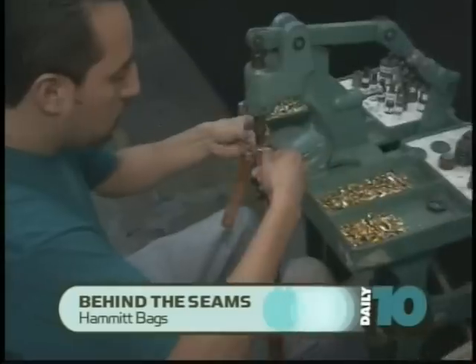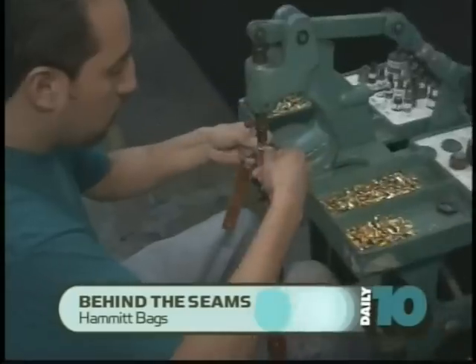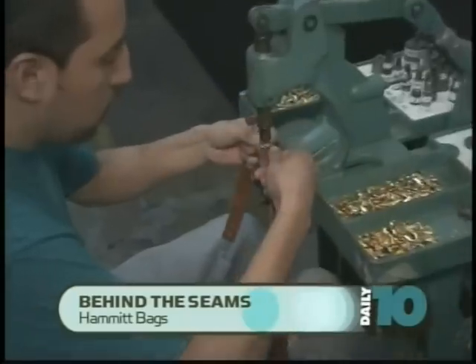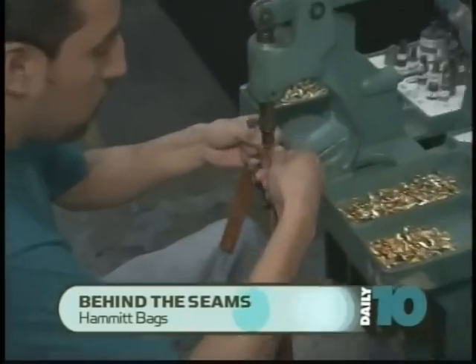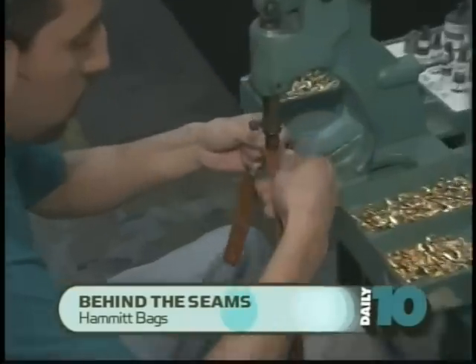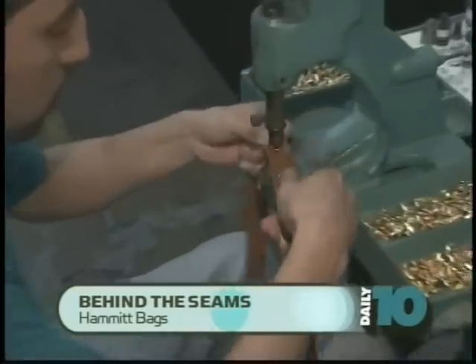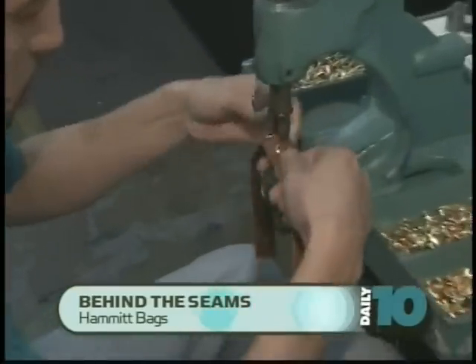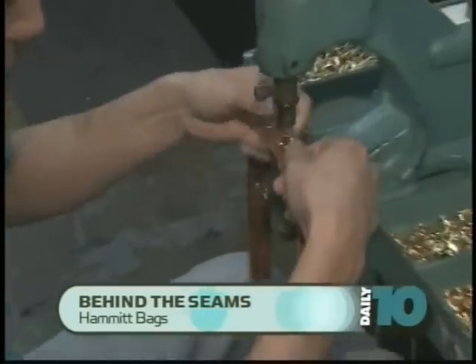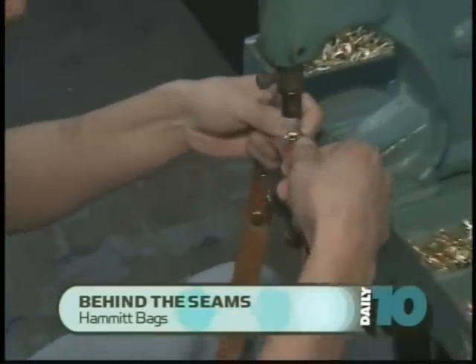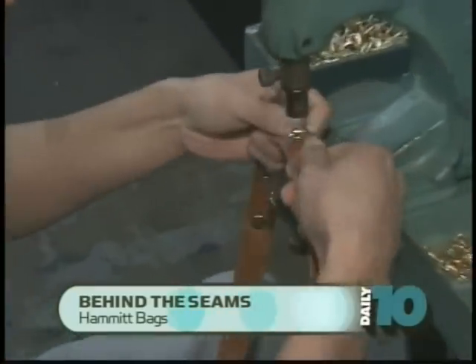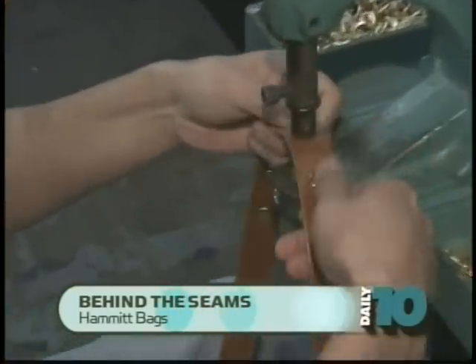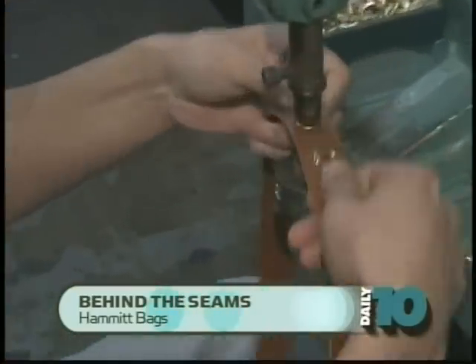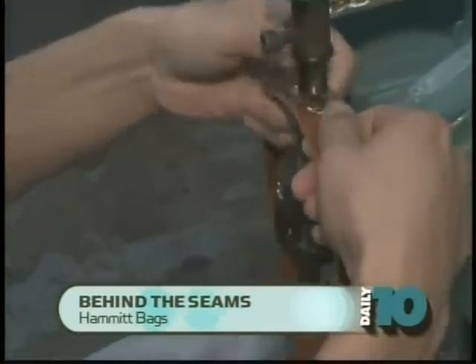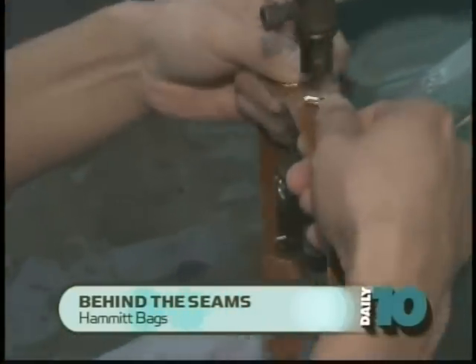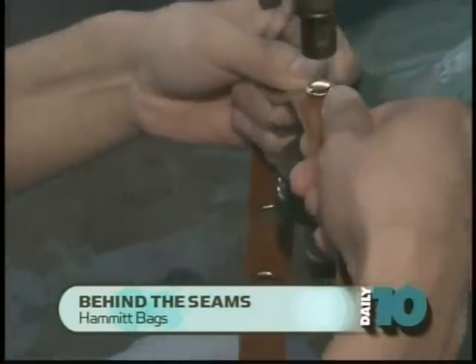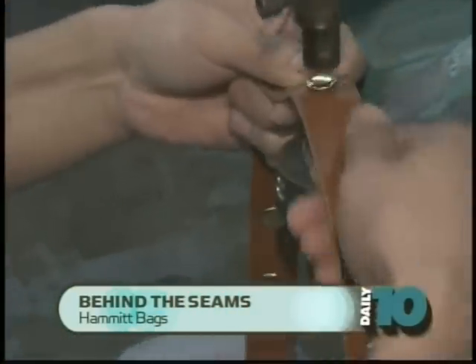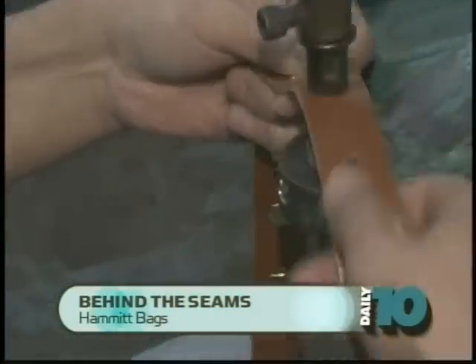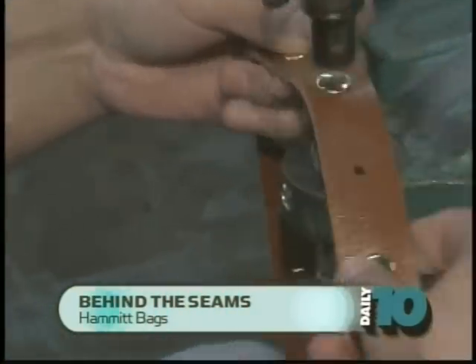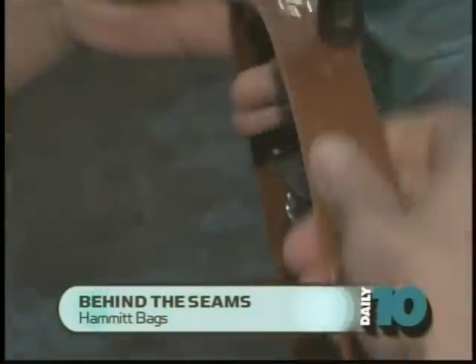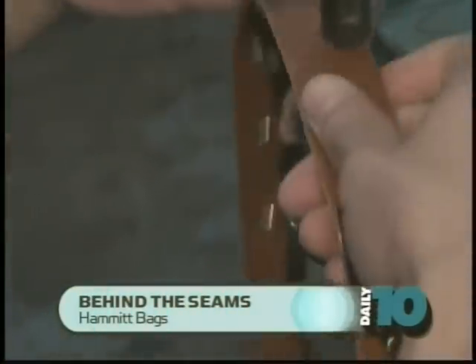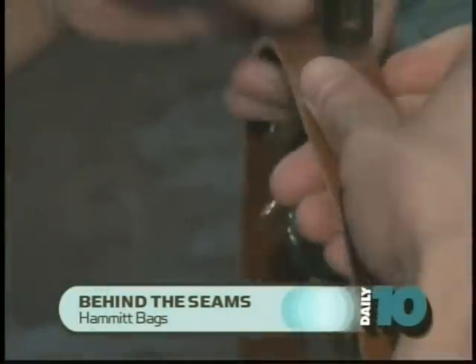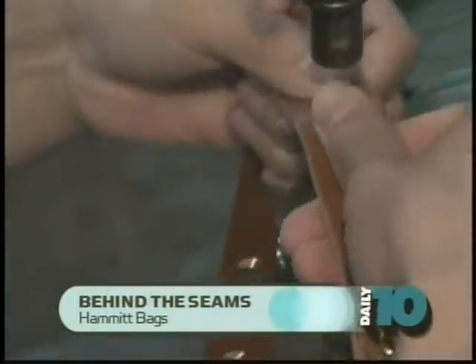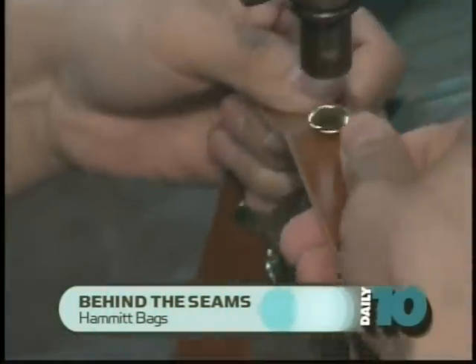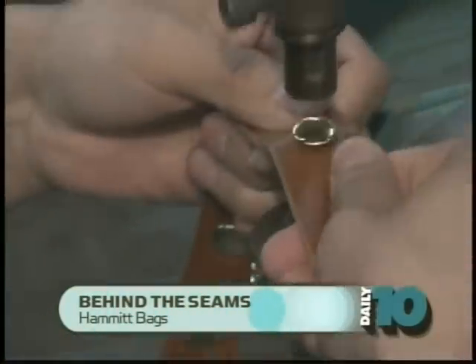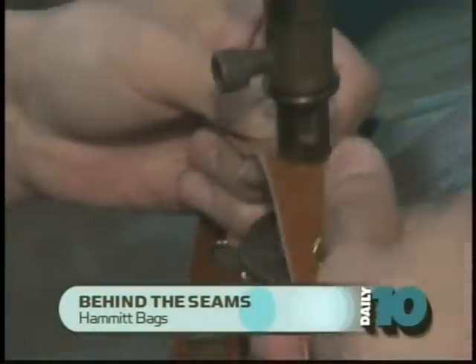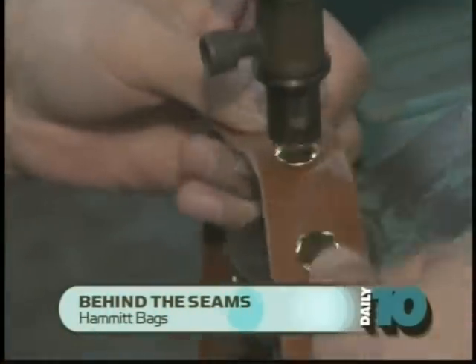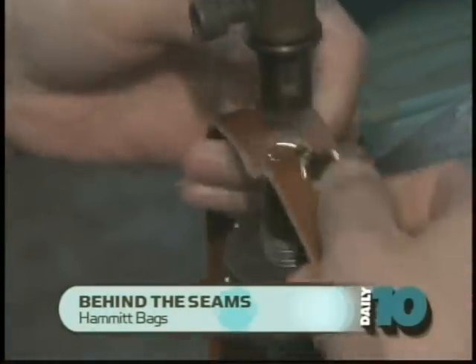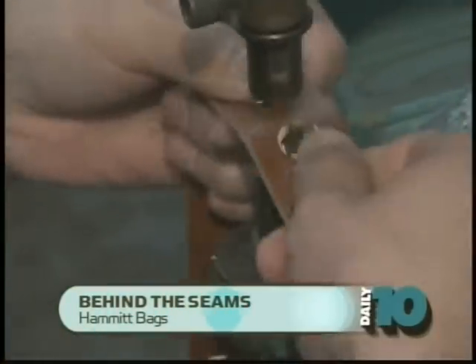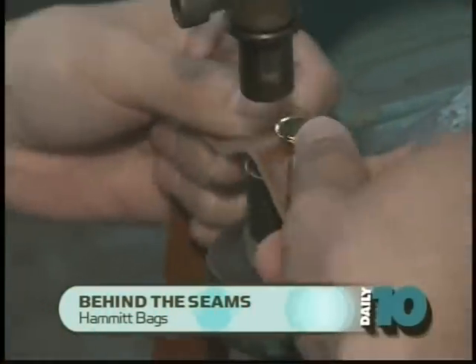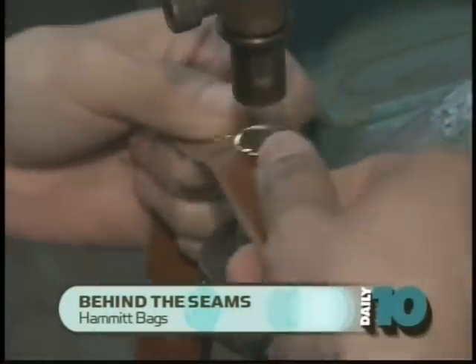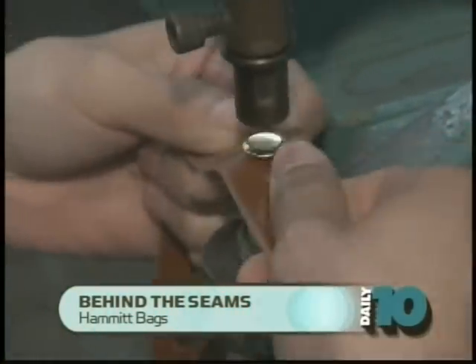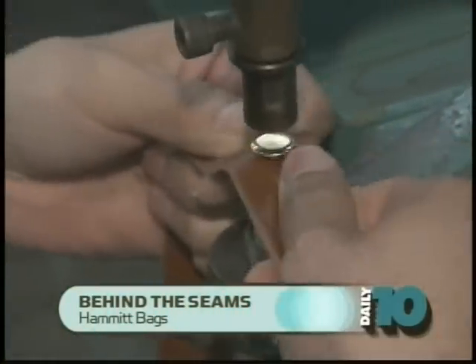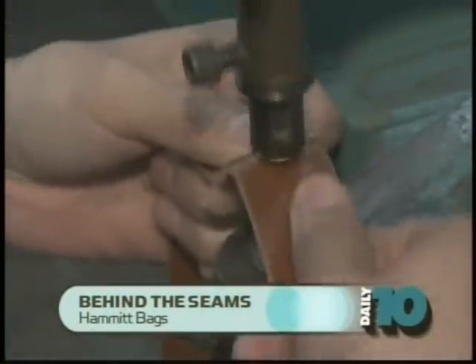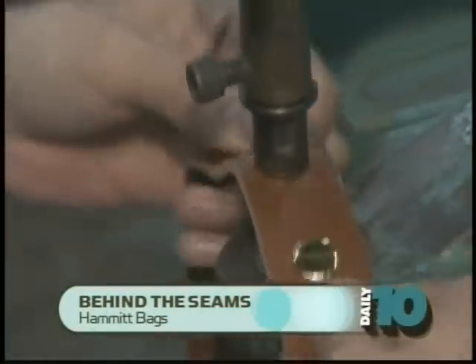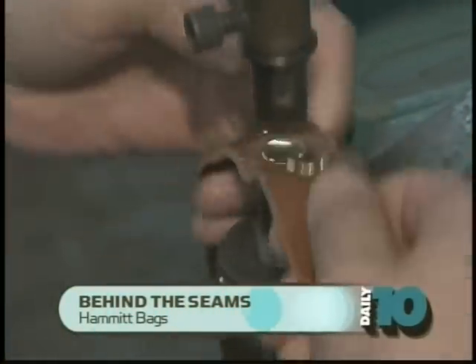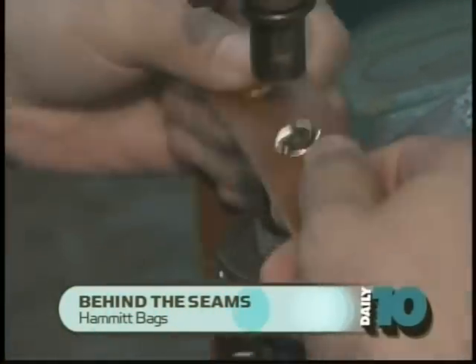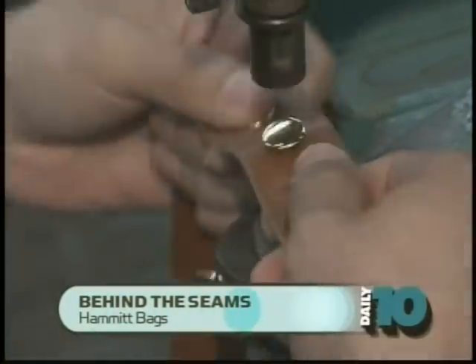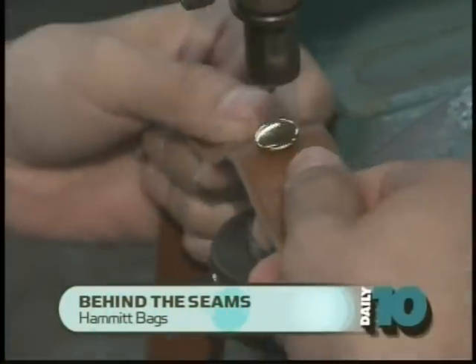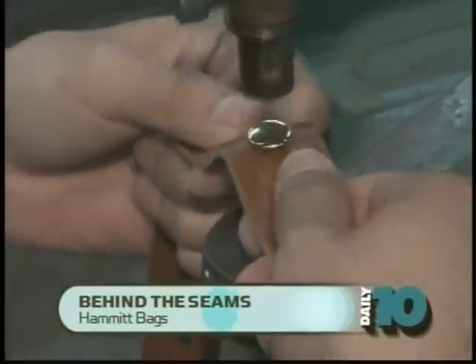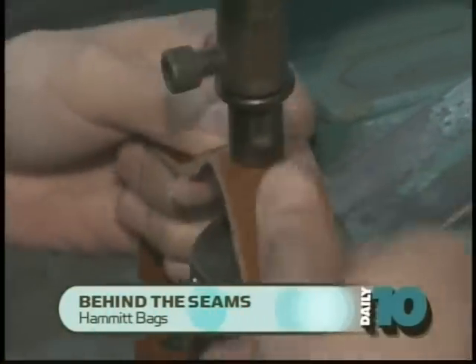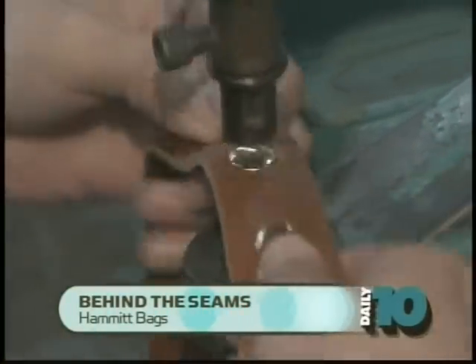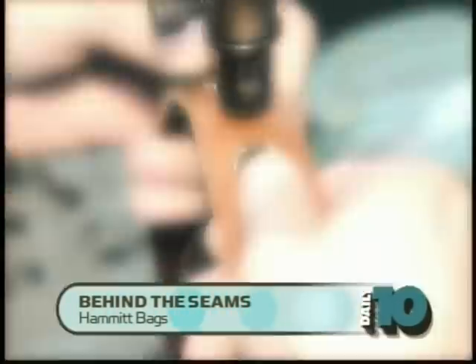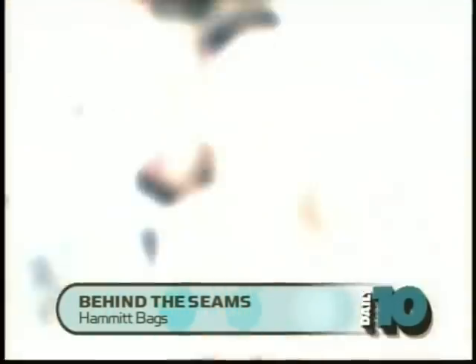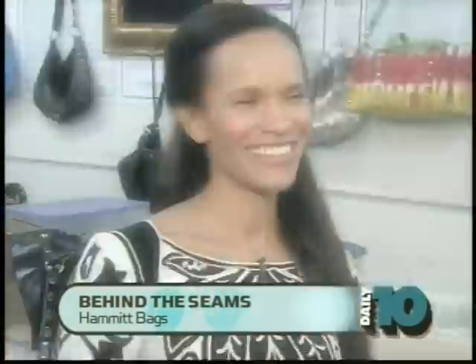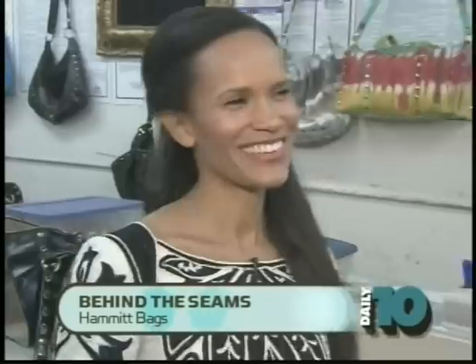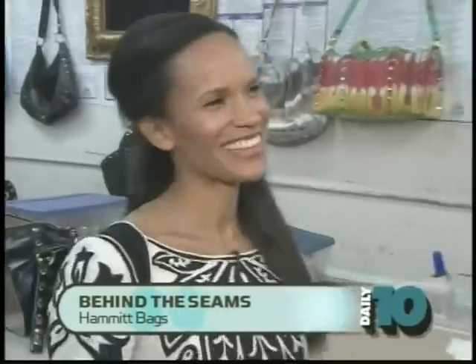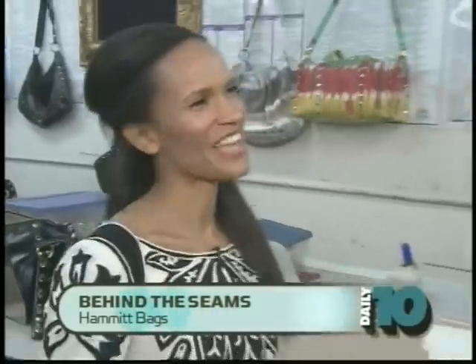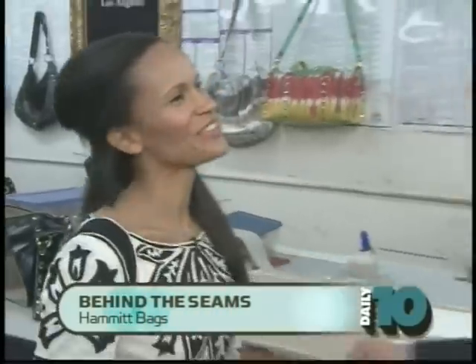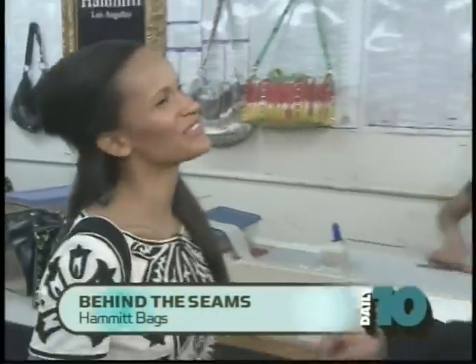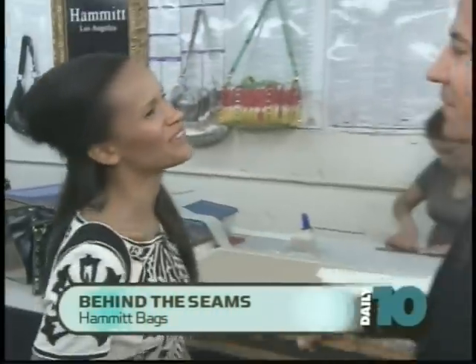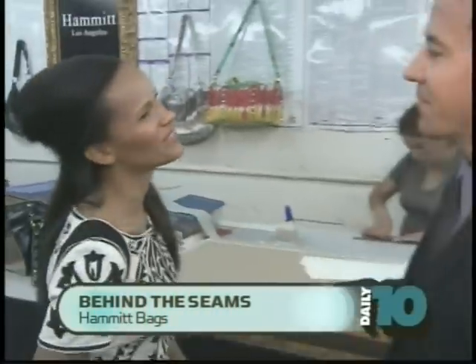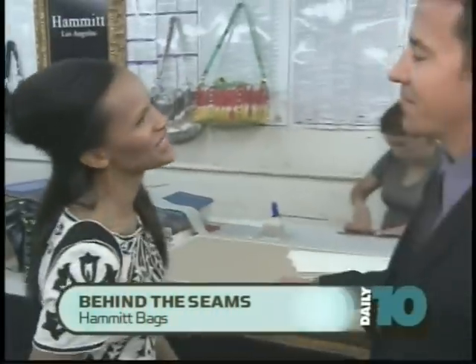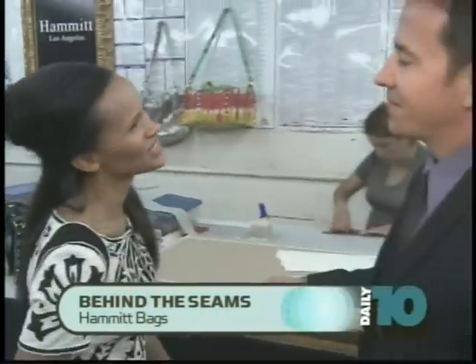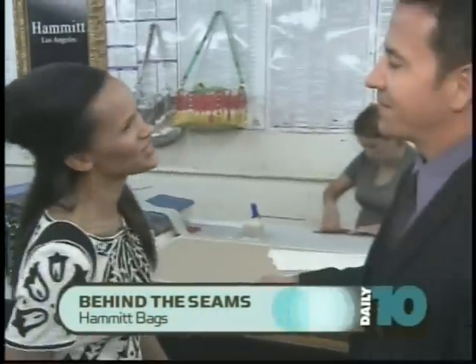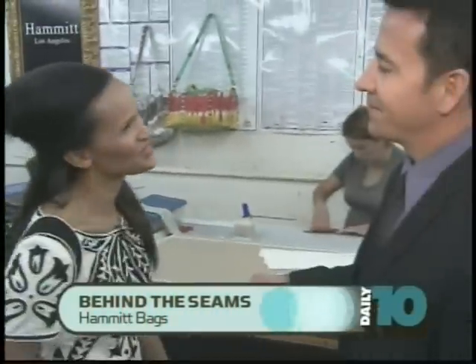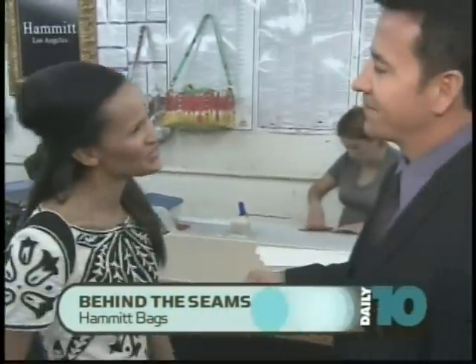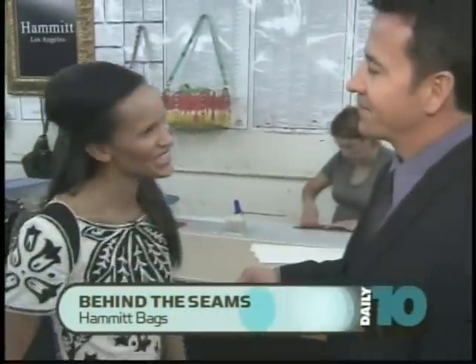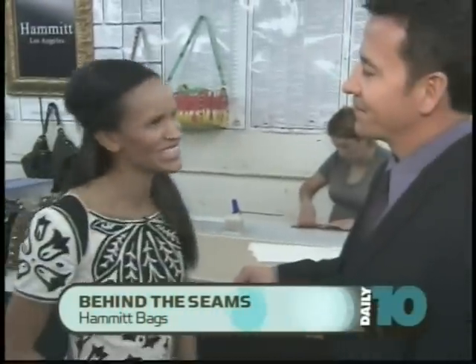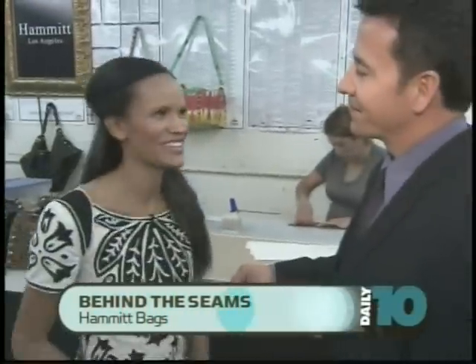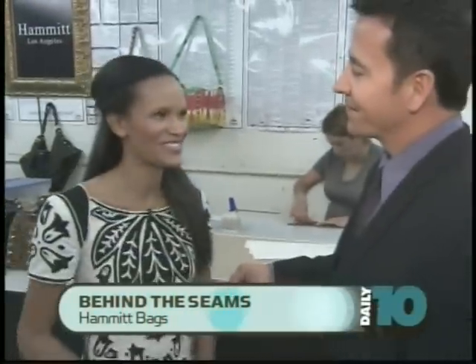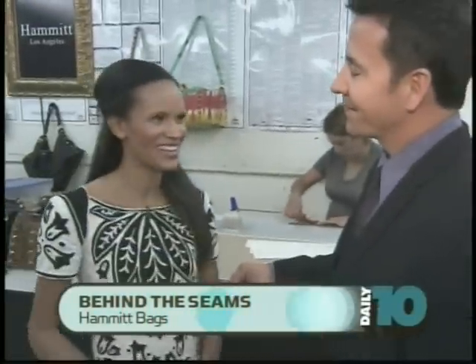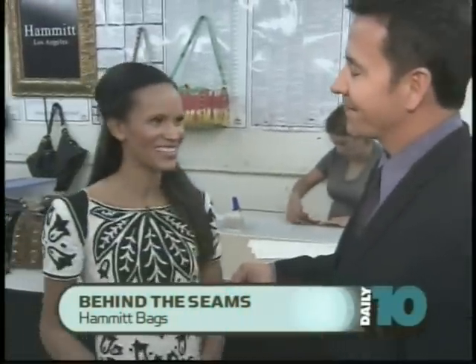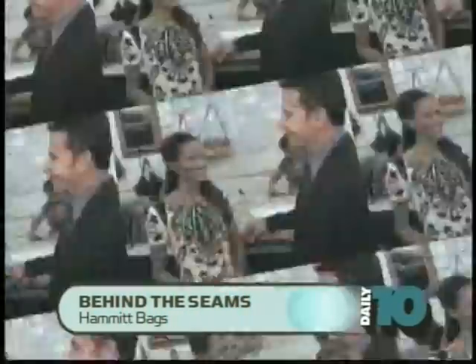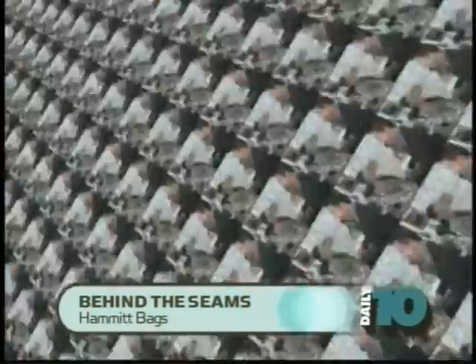The last step to make this beautiful piece is putting on all of the finished hardware, which is mainly our ribbons. Tony, thank you so much — this was really fun.